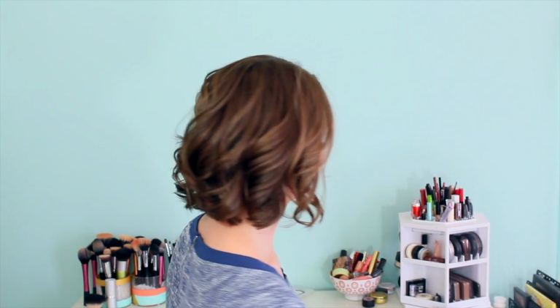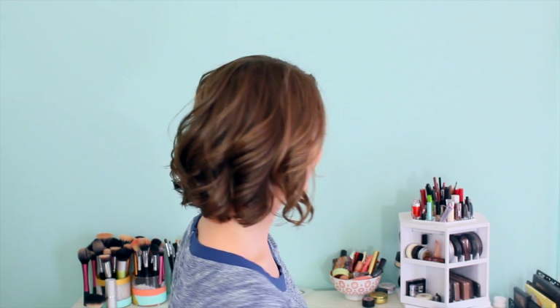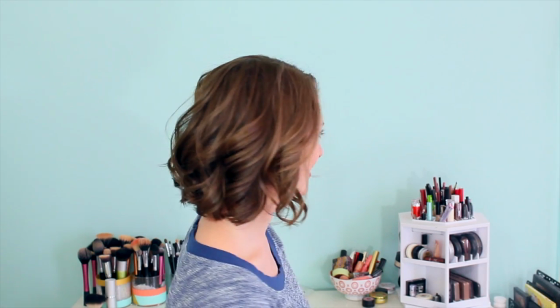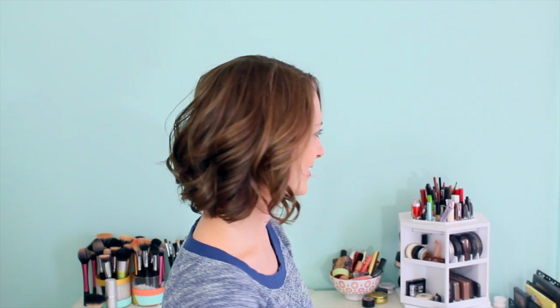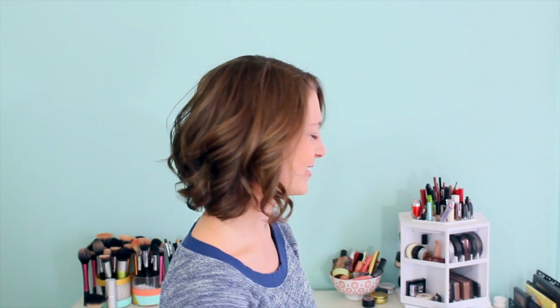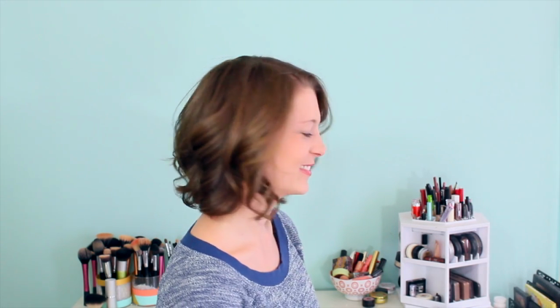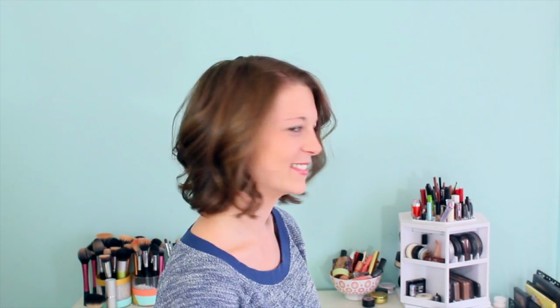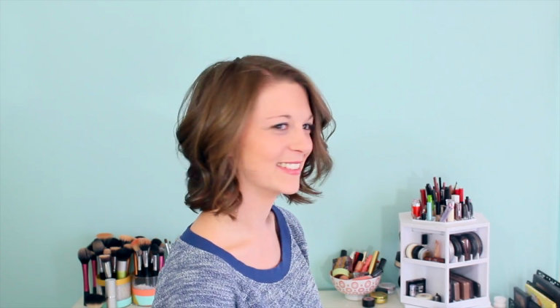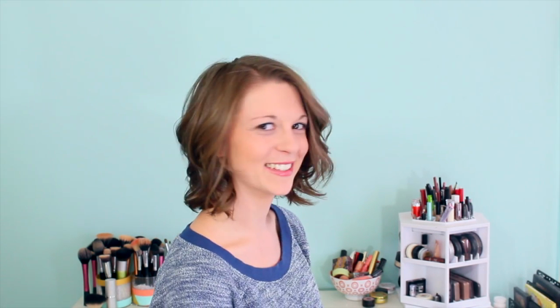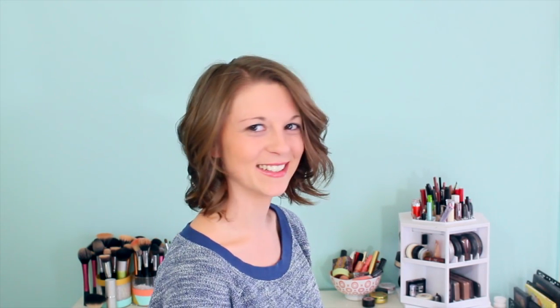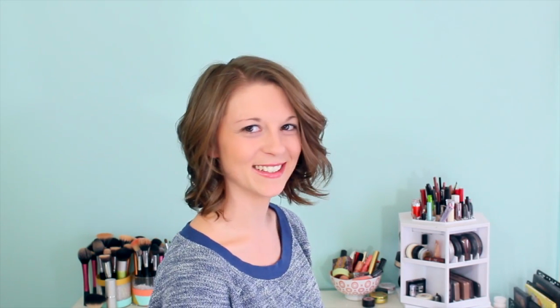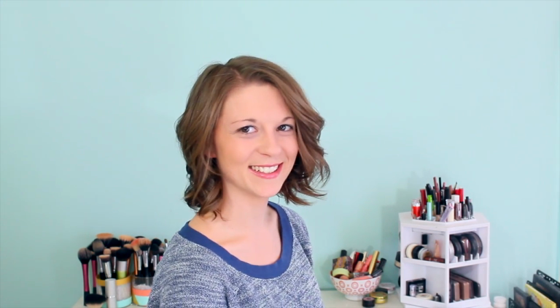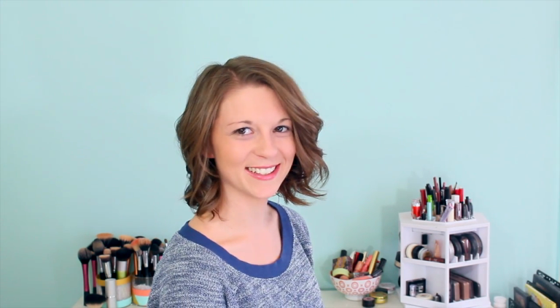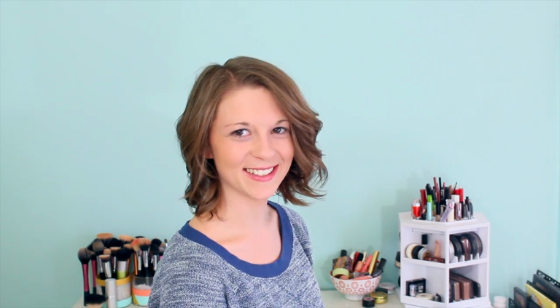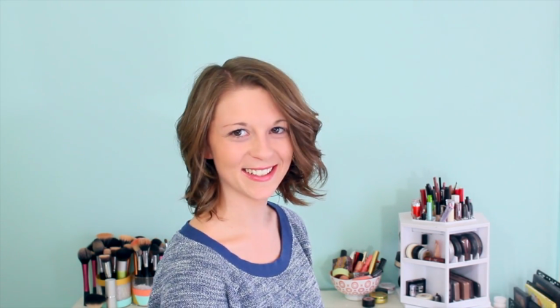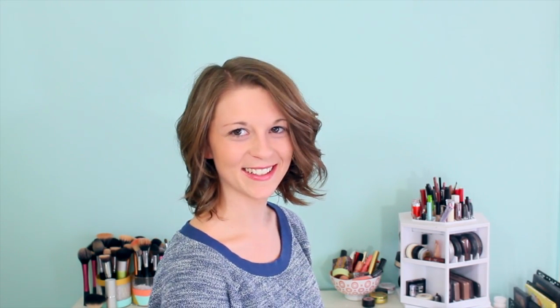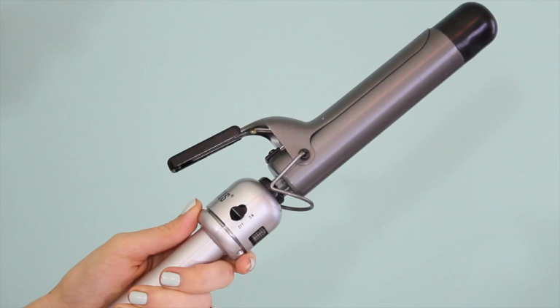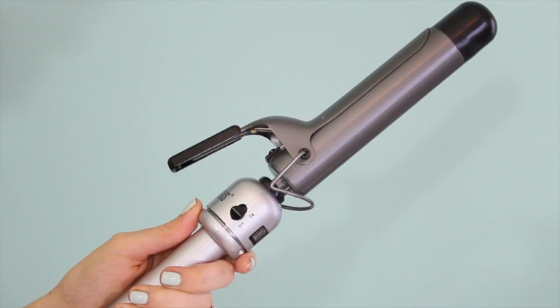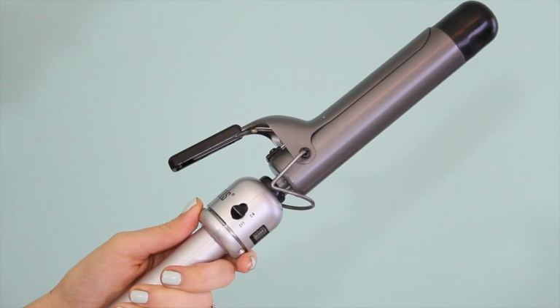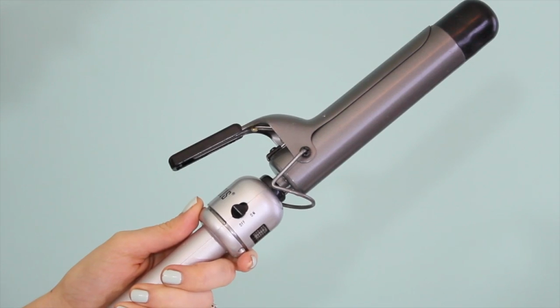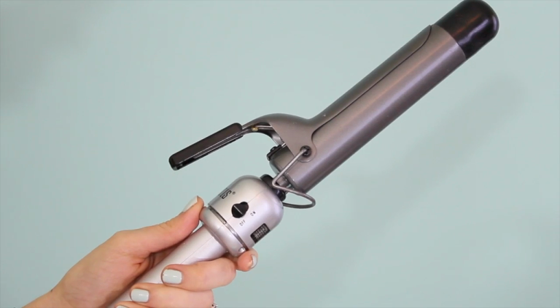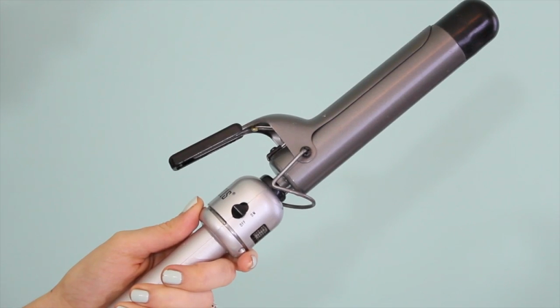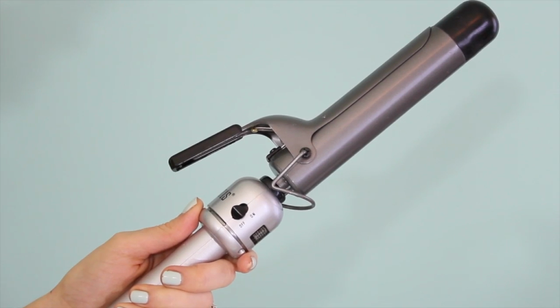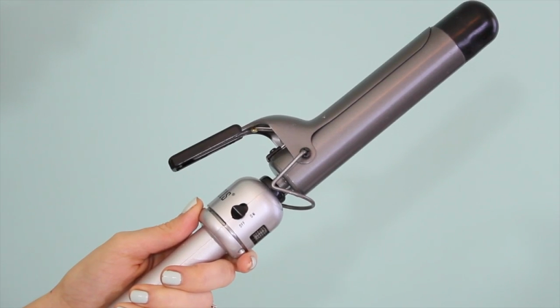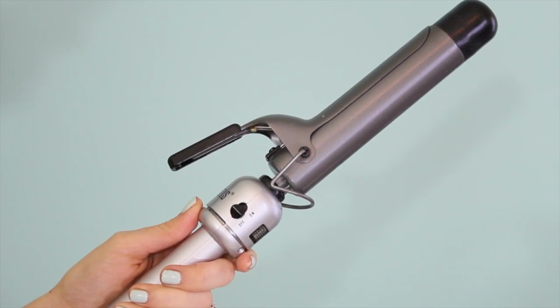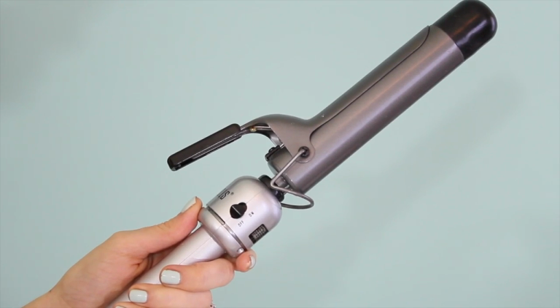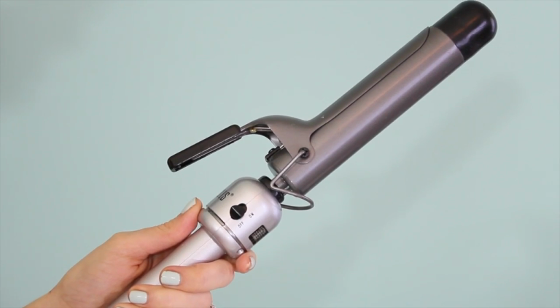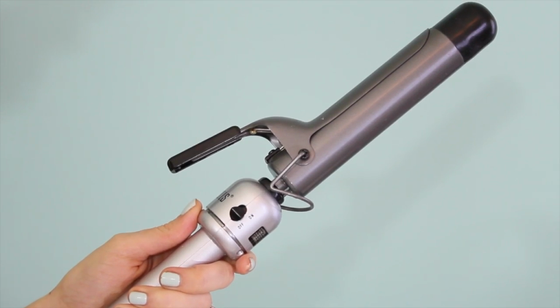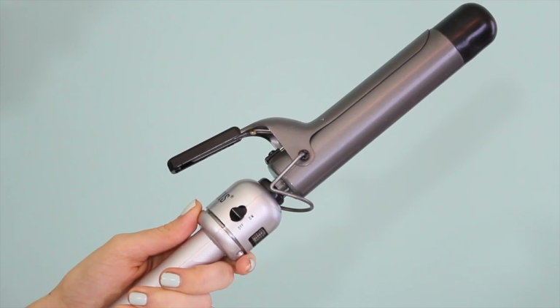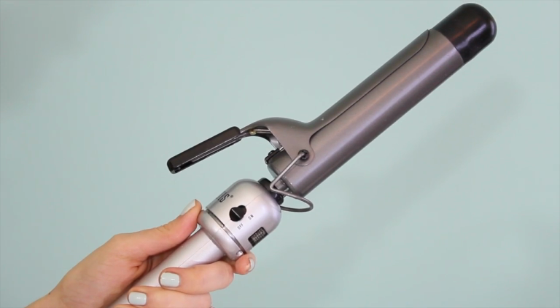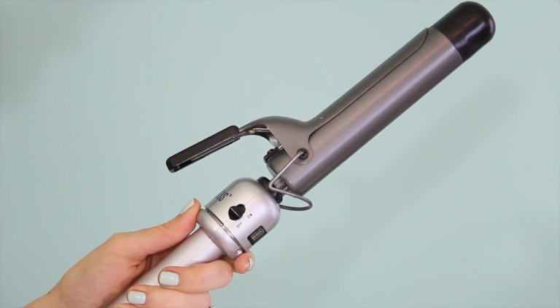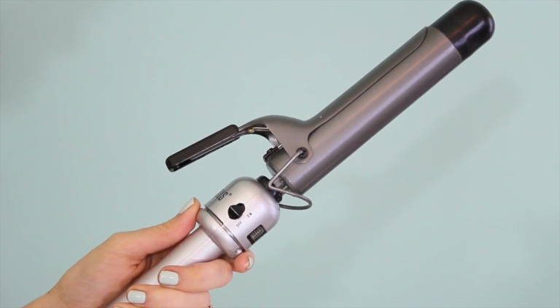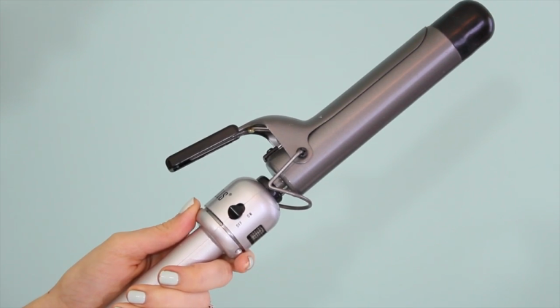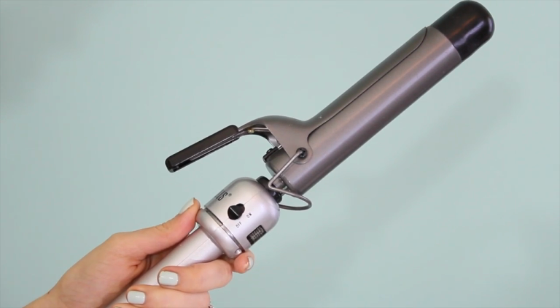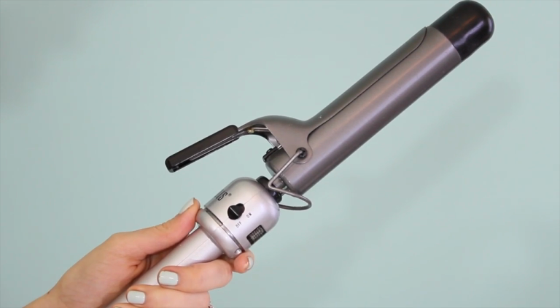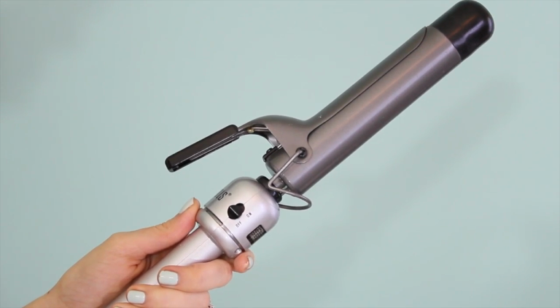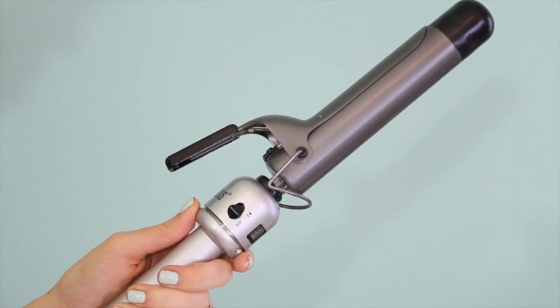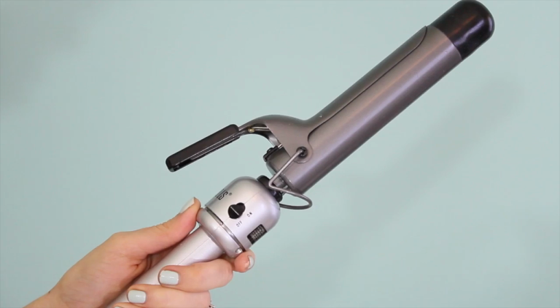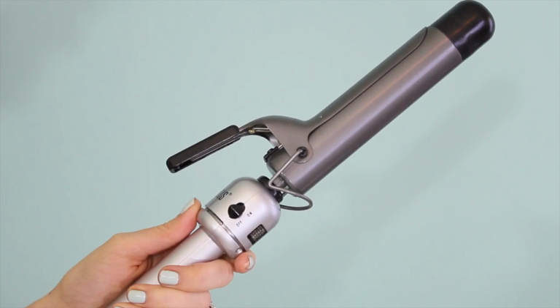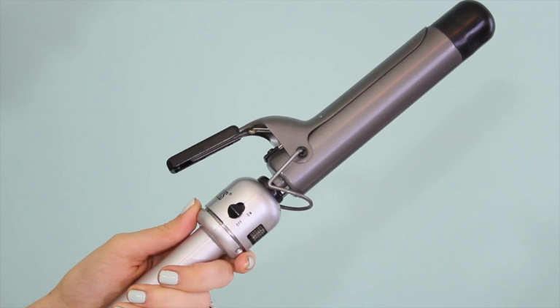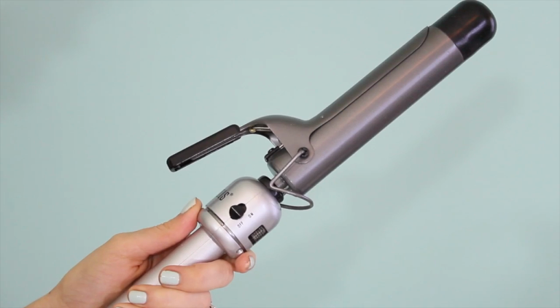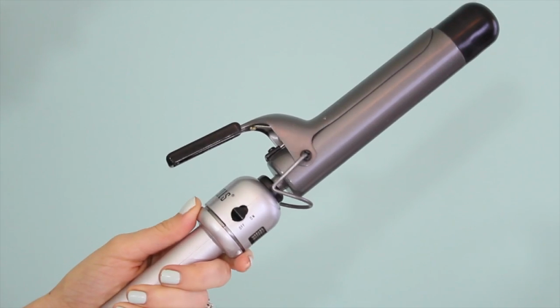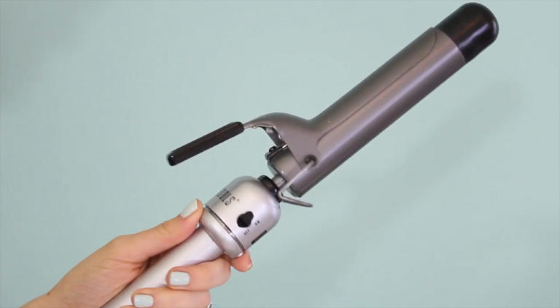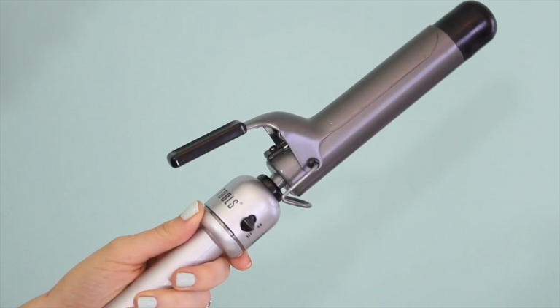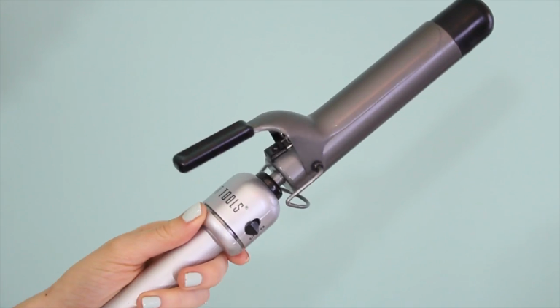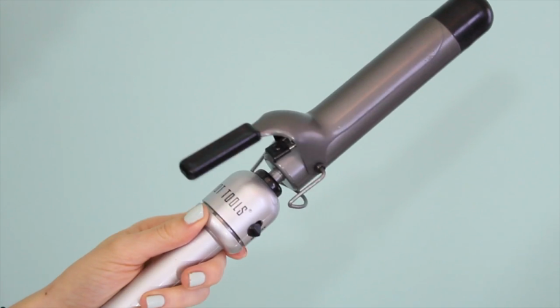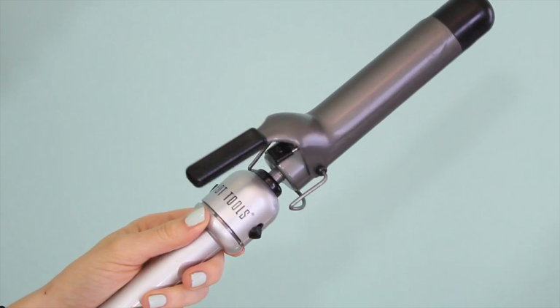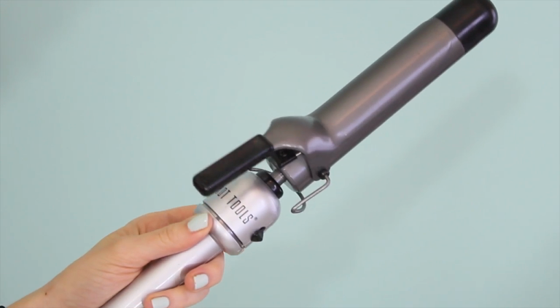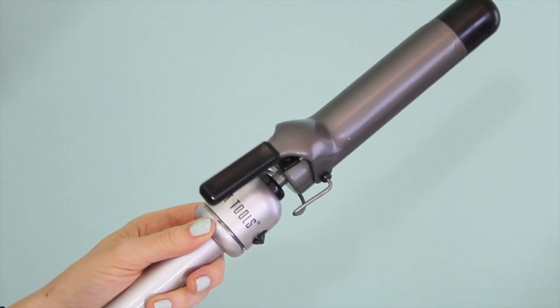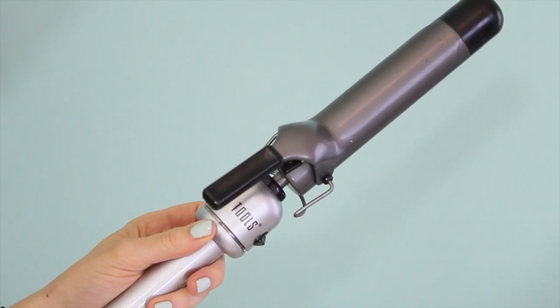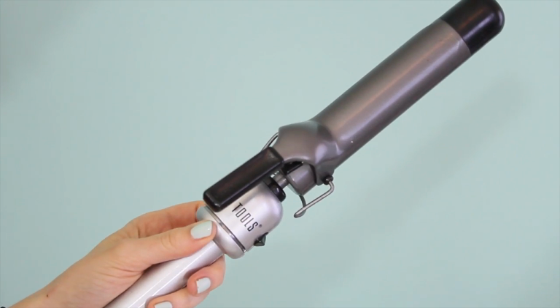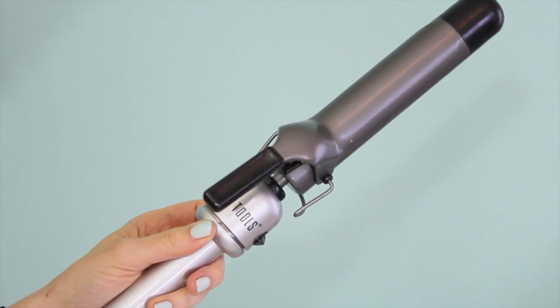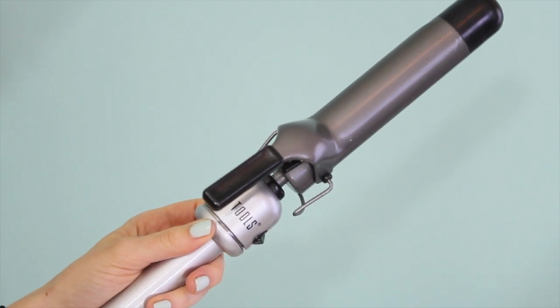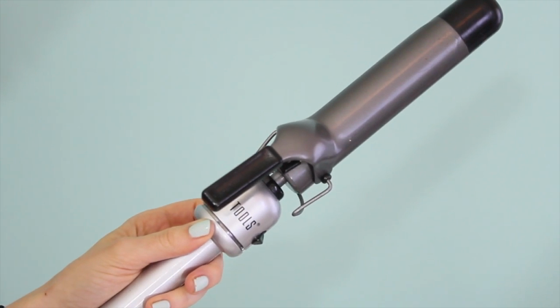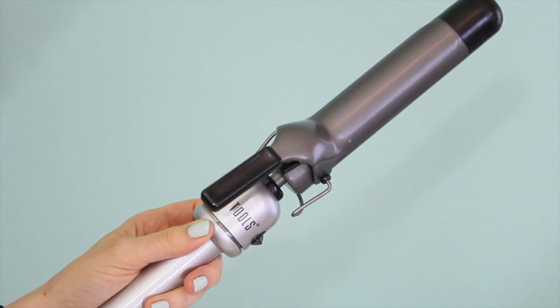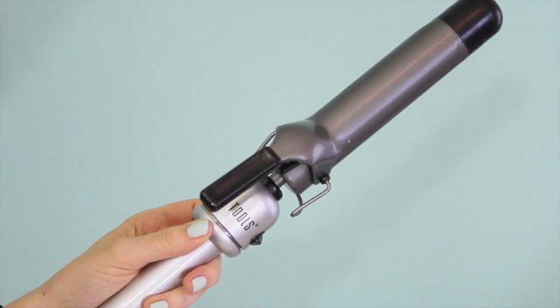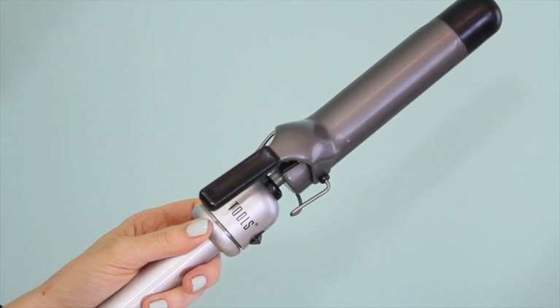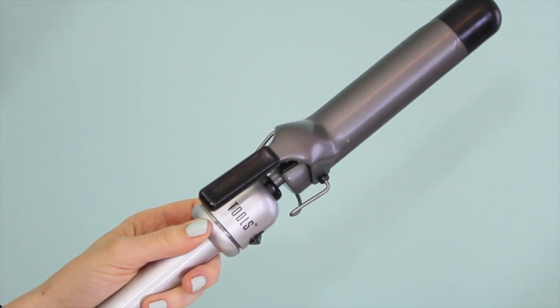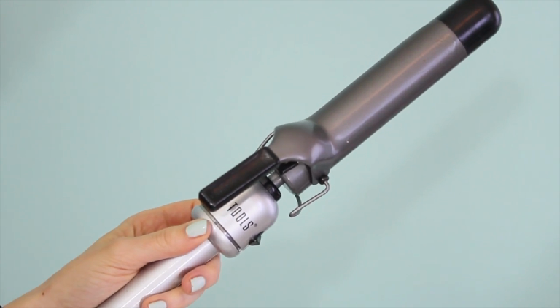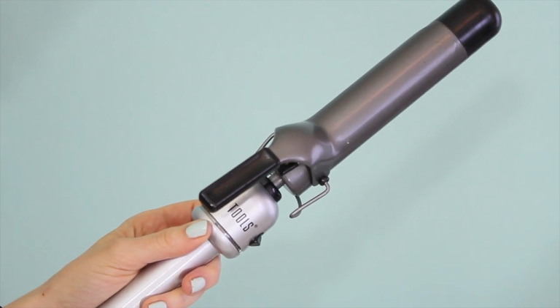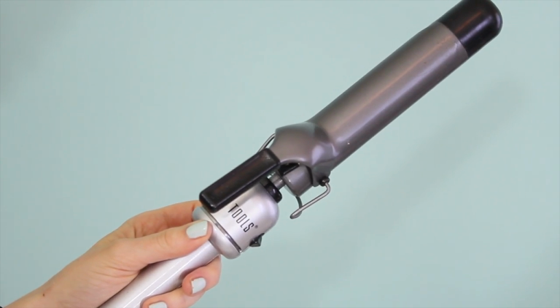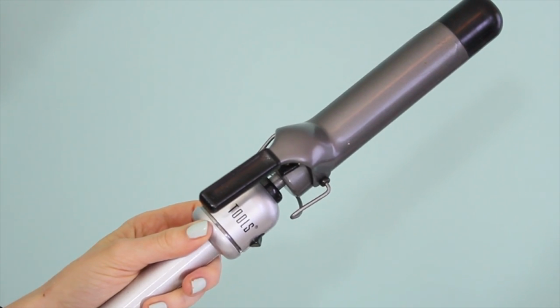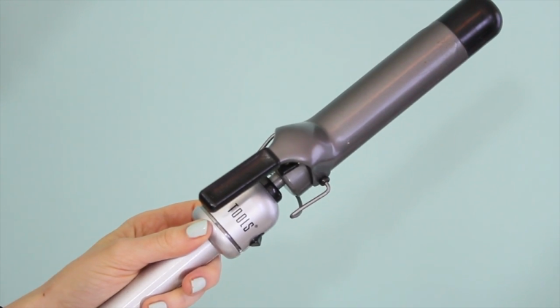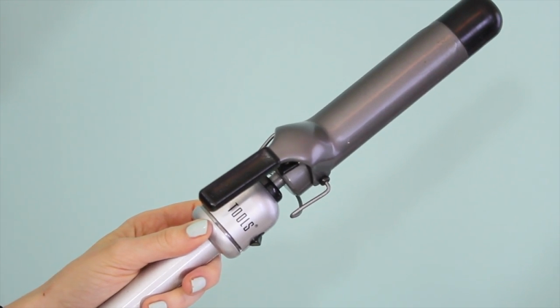First of all, you want to use the right tool. I recommend using a 1.25 inch iron because a bigger iron gives a better curl. Once you have the right iron, you need the right method.